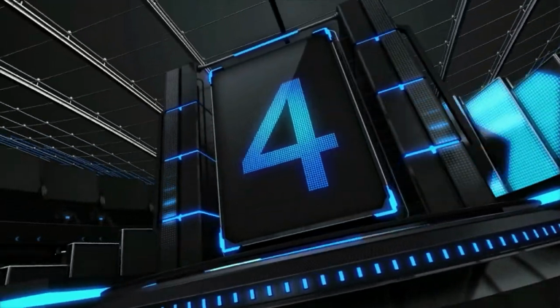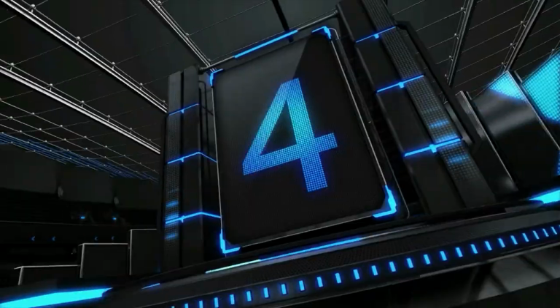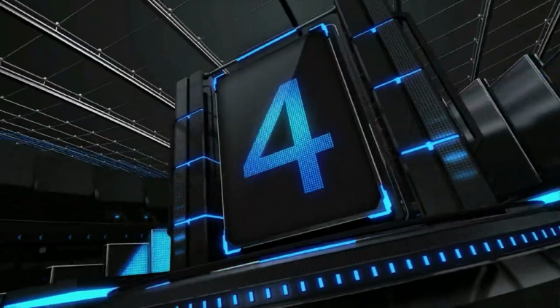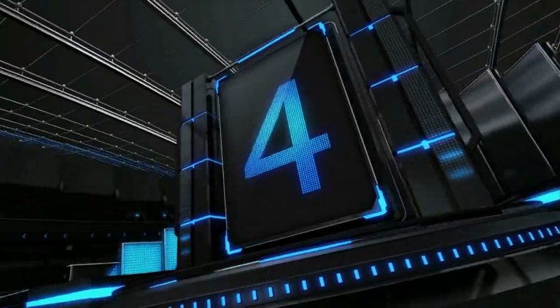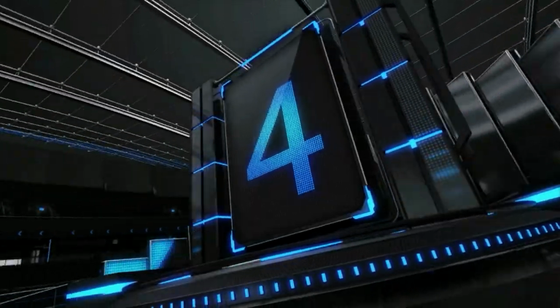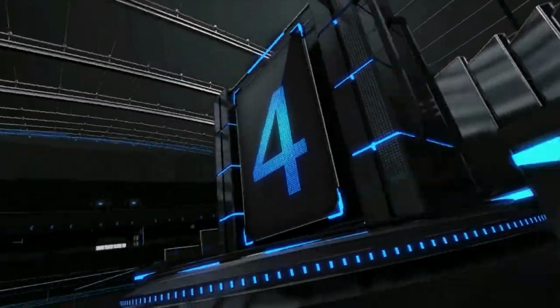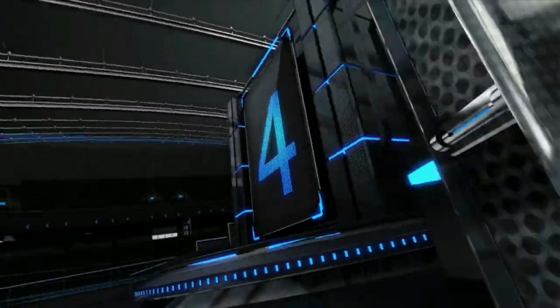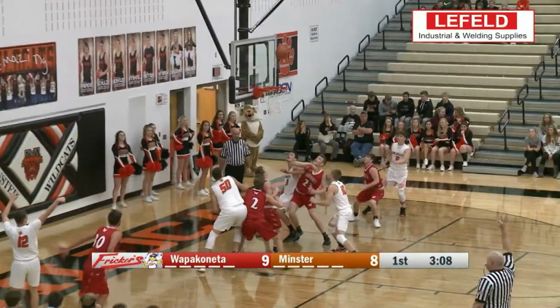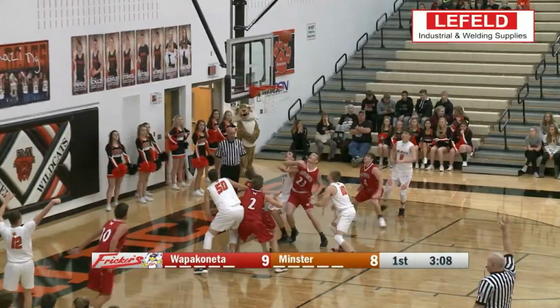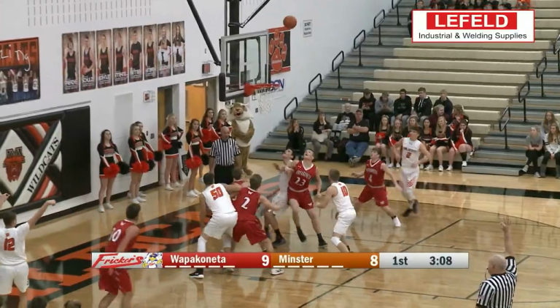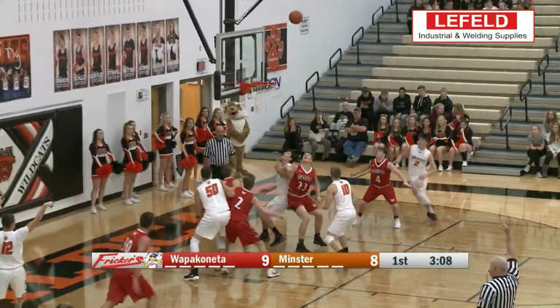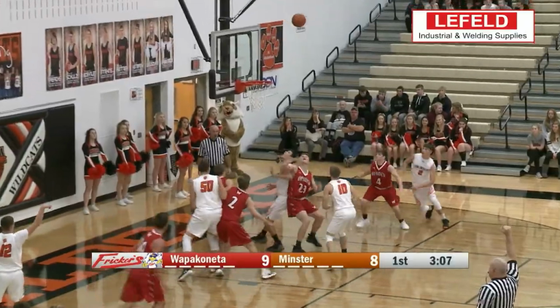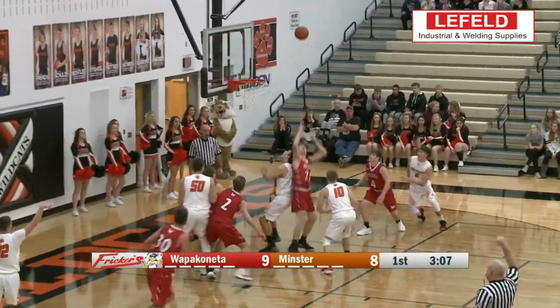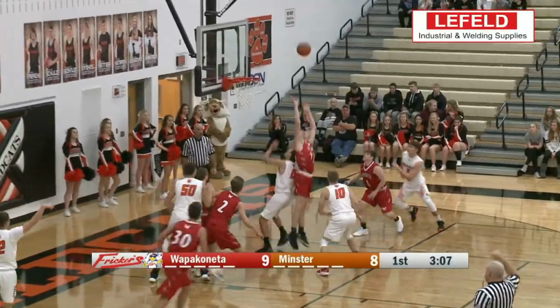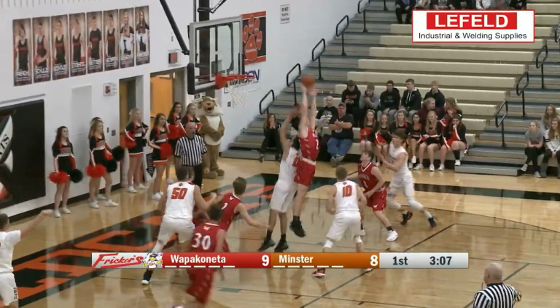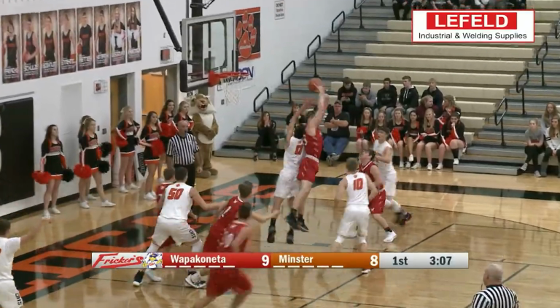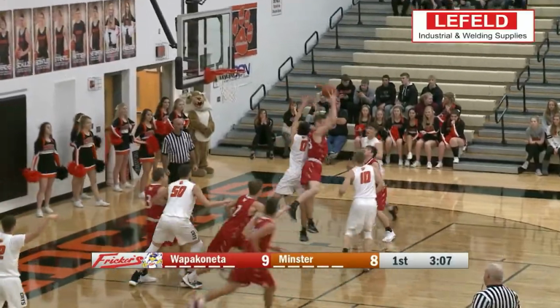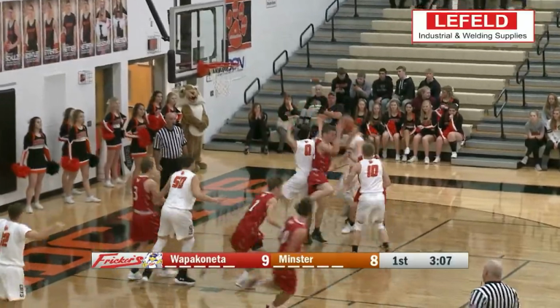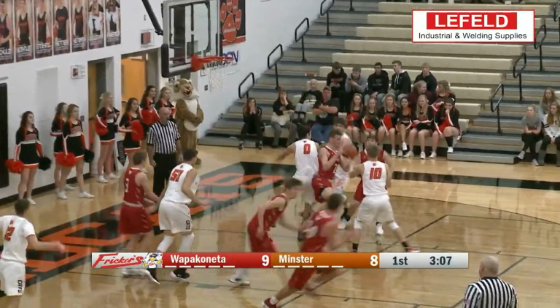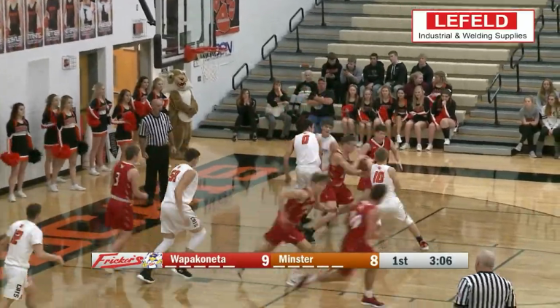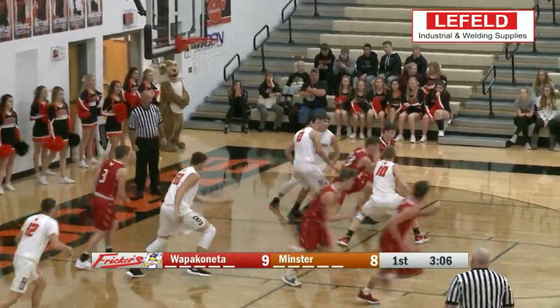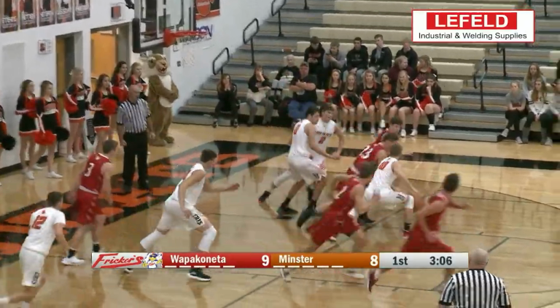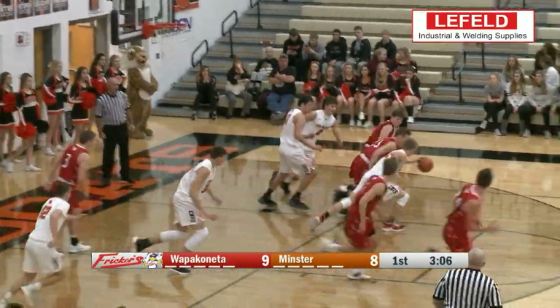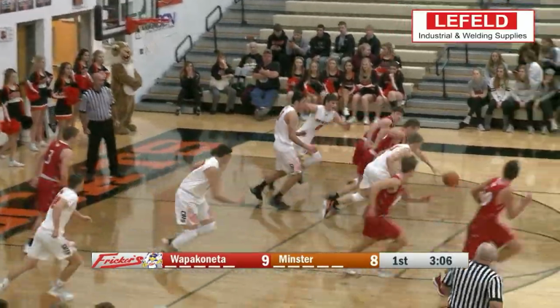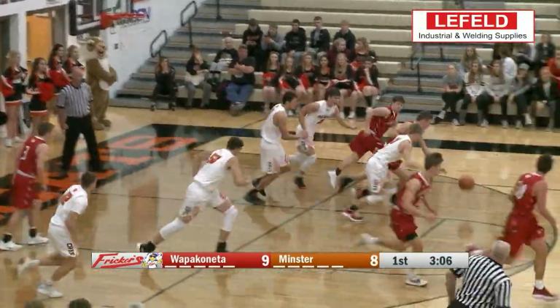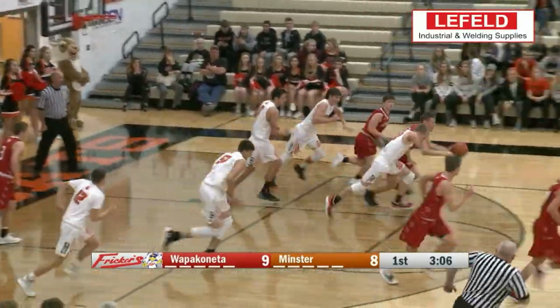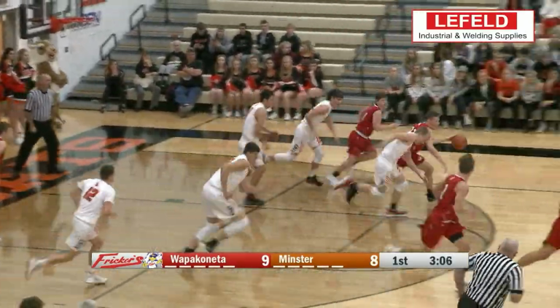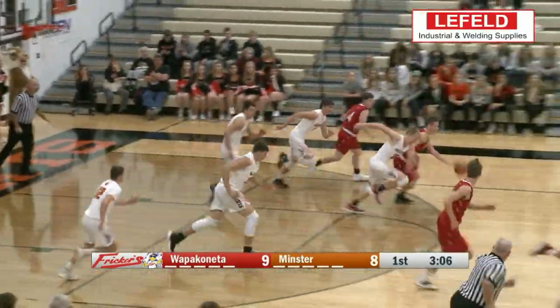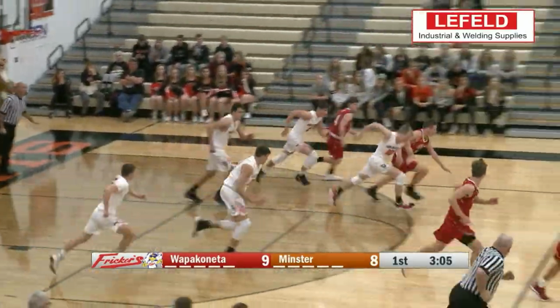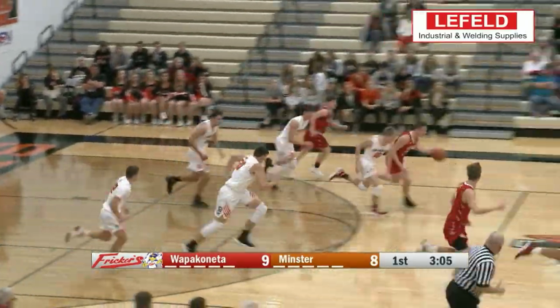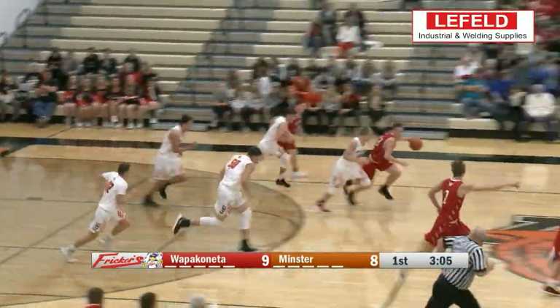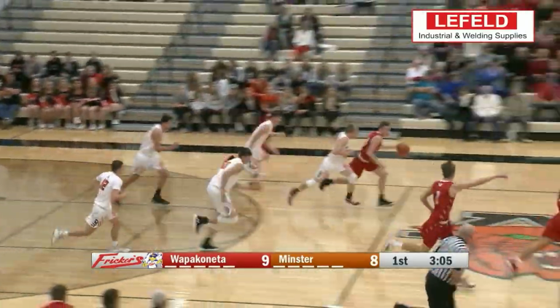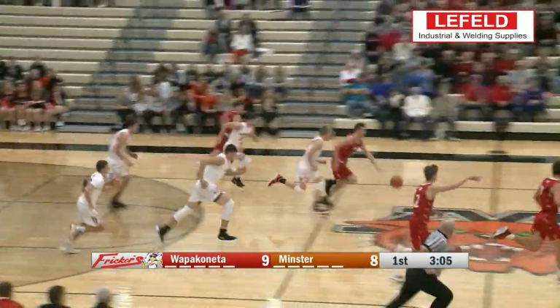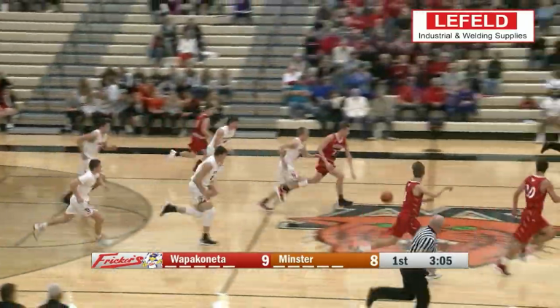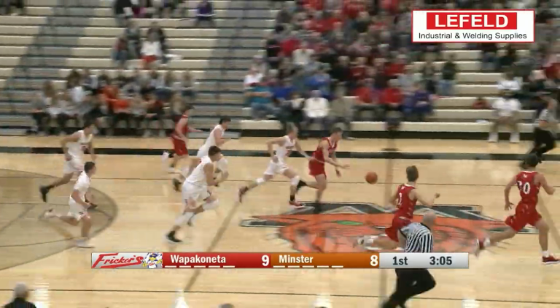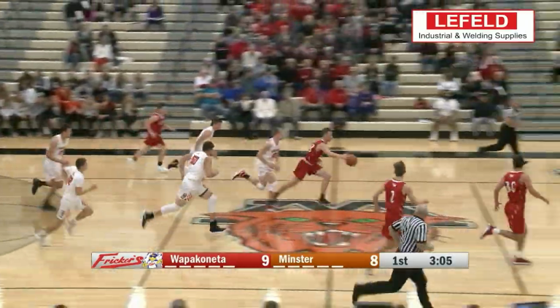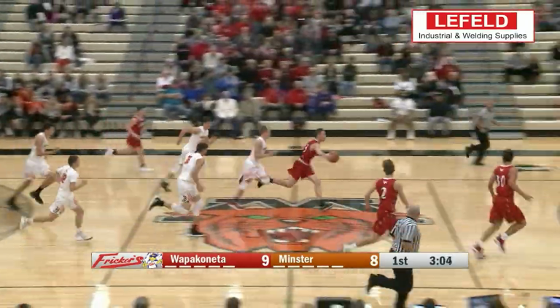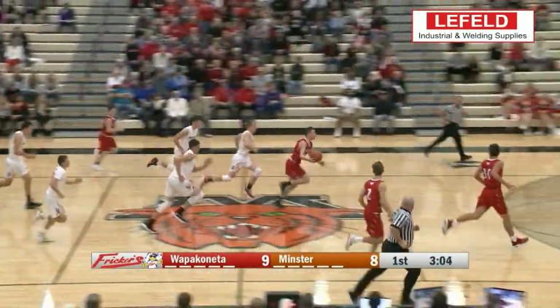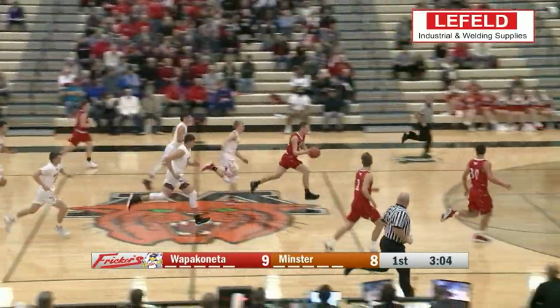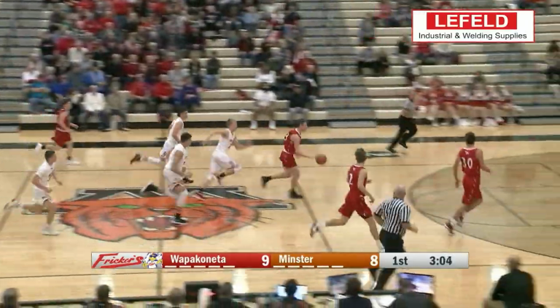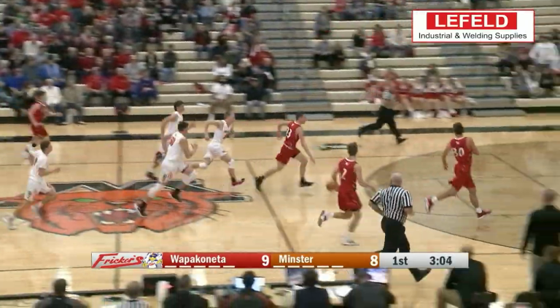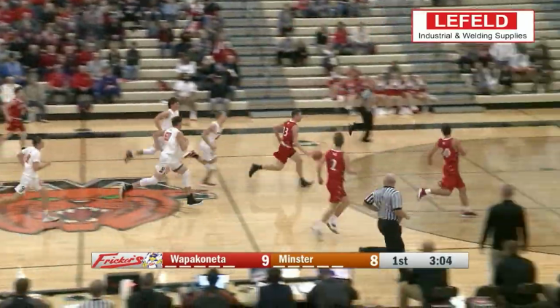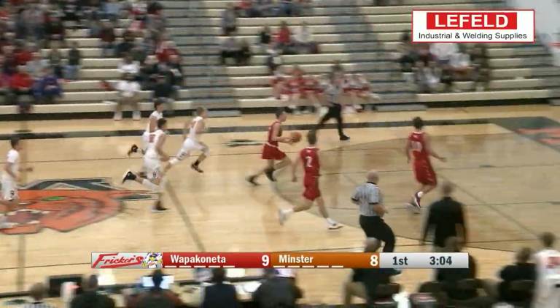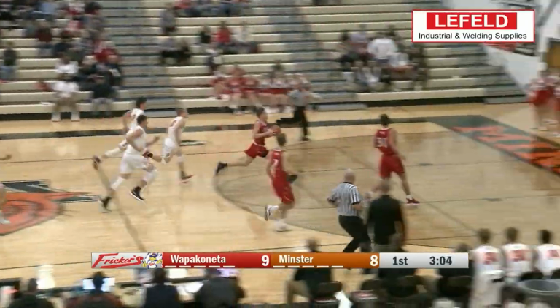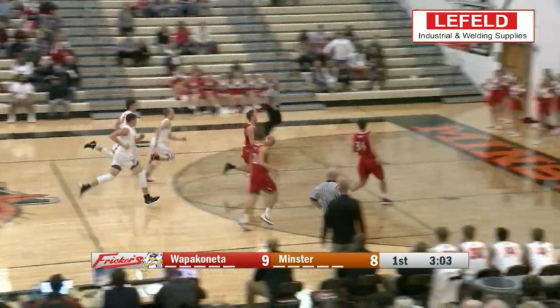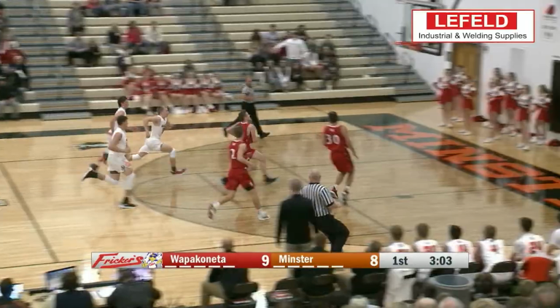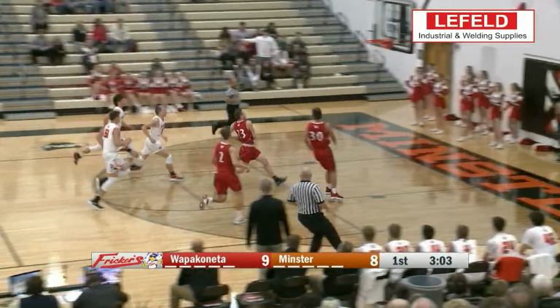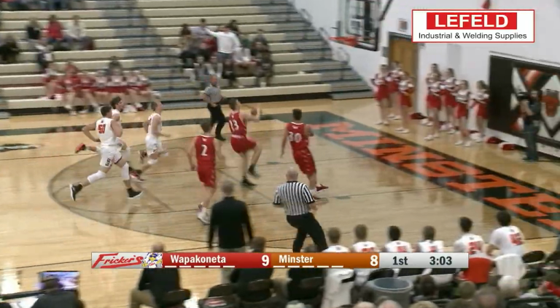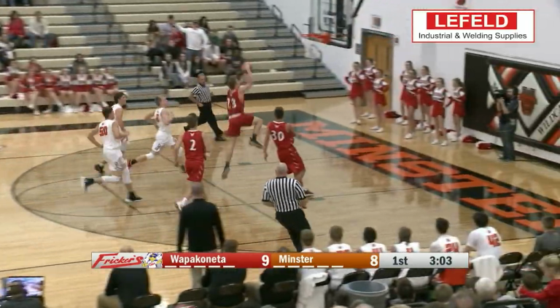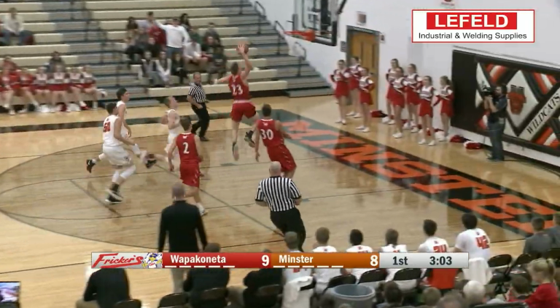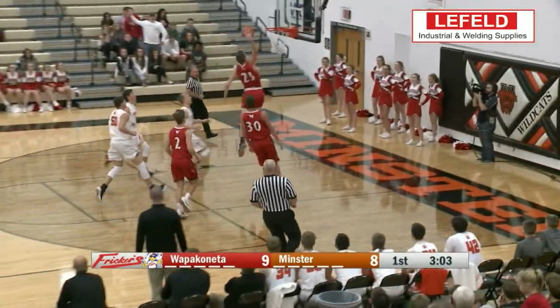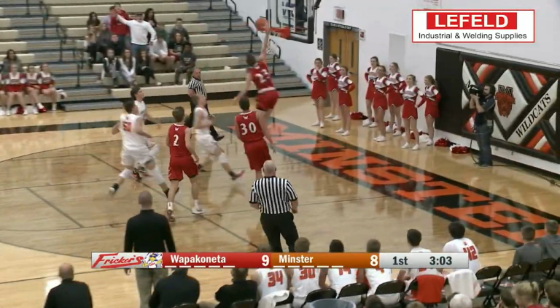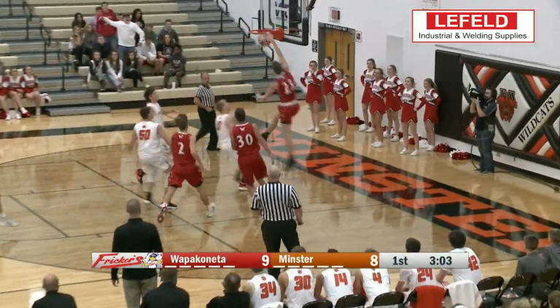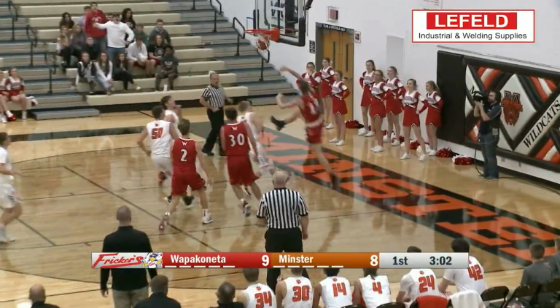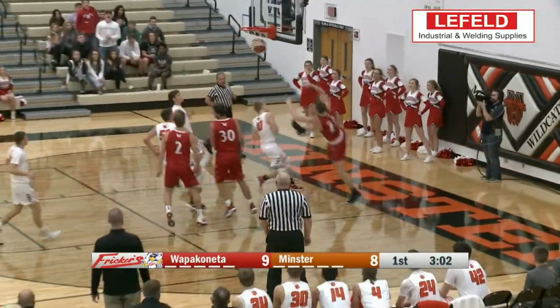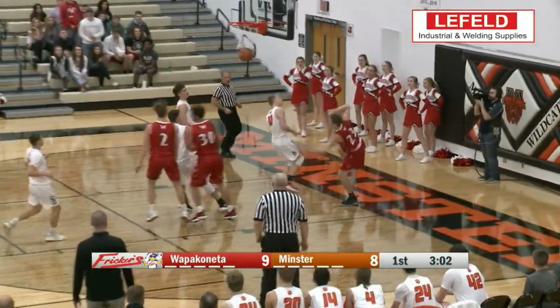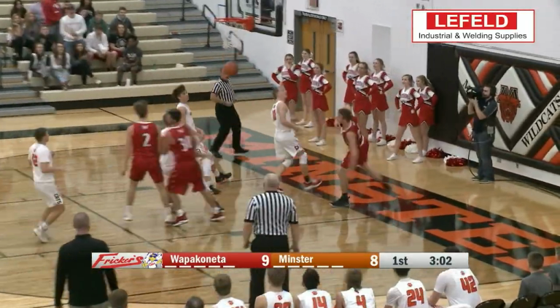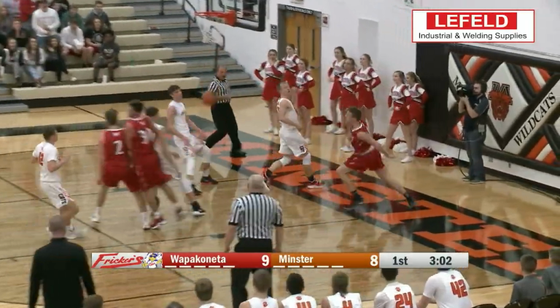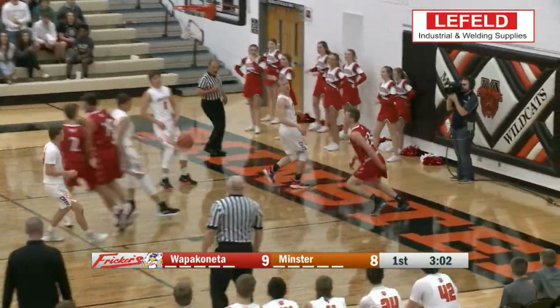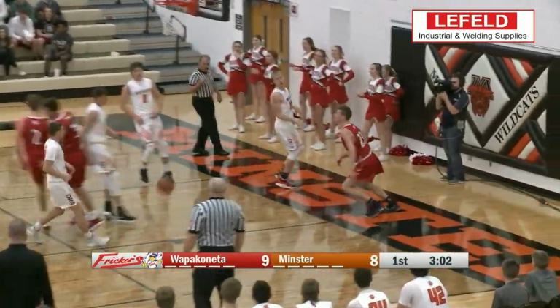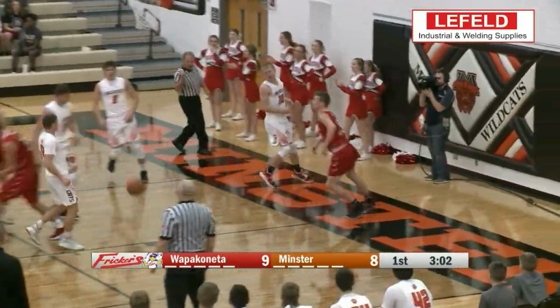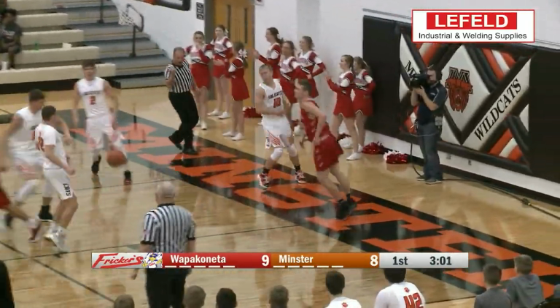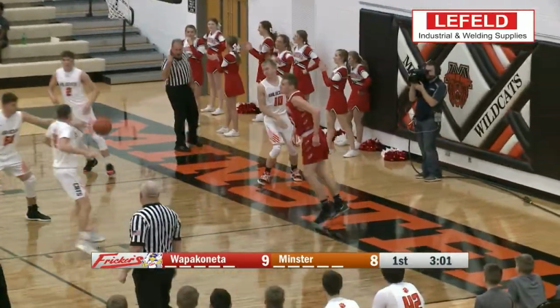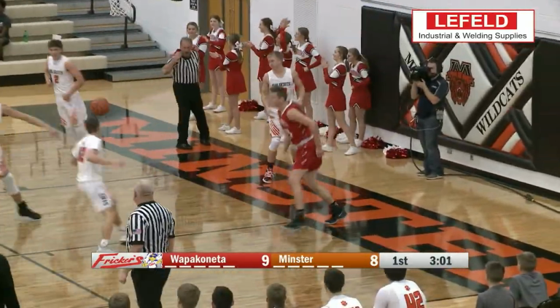Qualcomm's Adam Scott takes the fourth spot again this week. This time he gets the rebound, takes it coast to coast, and finishes with the one-handed rim rocker.